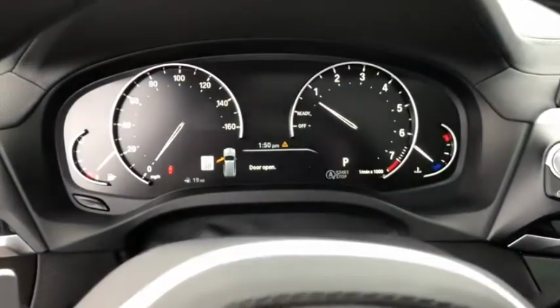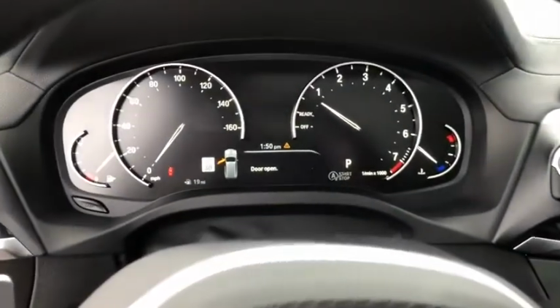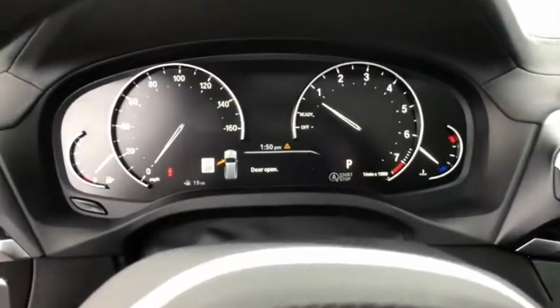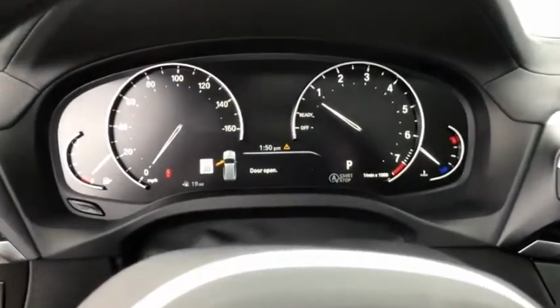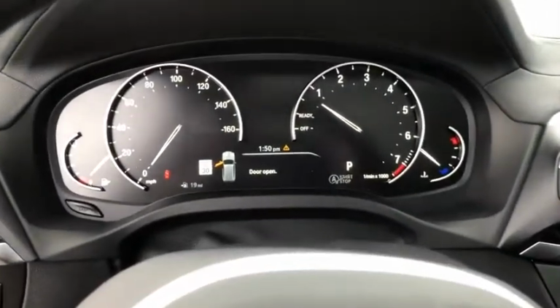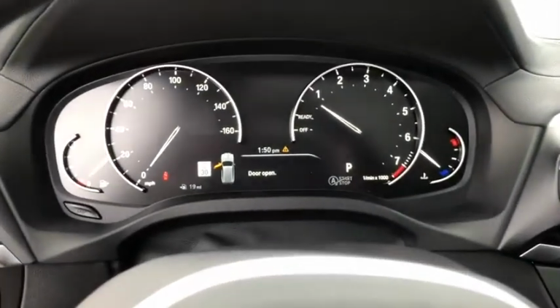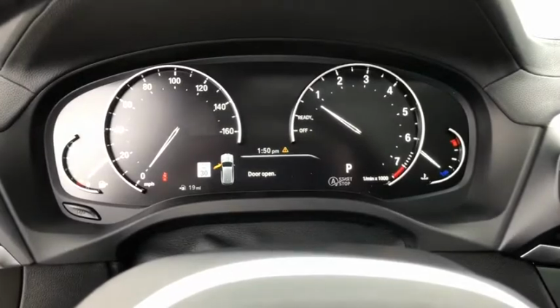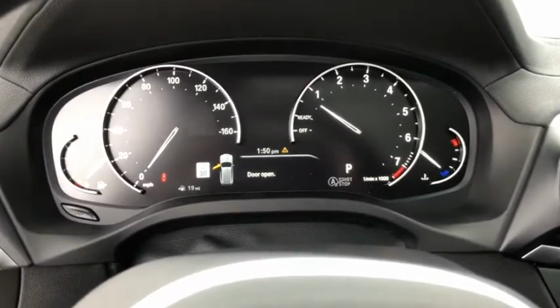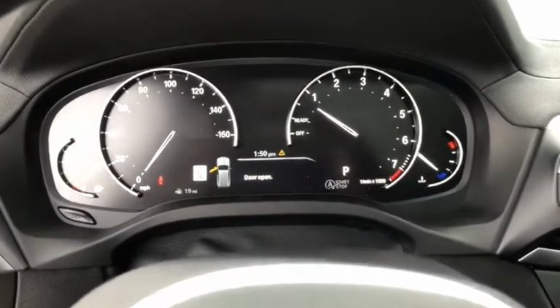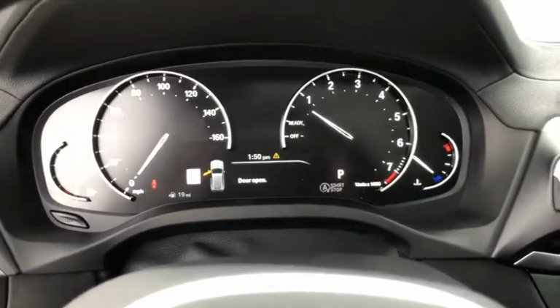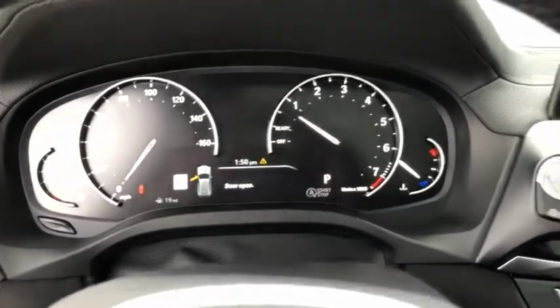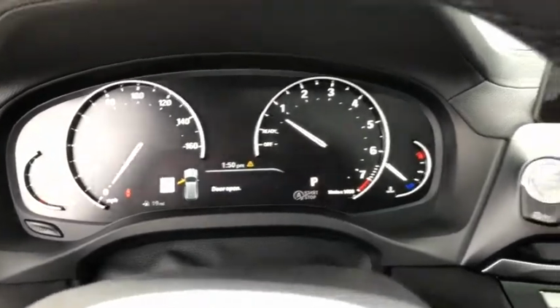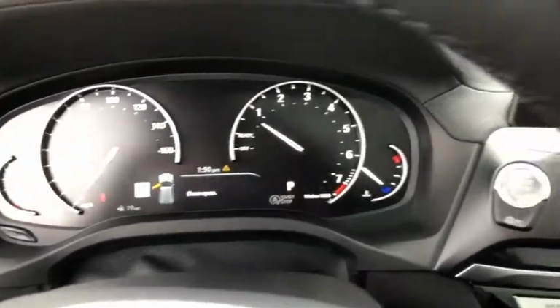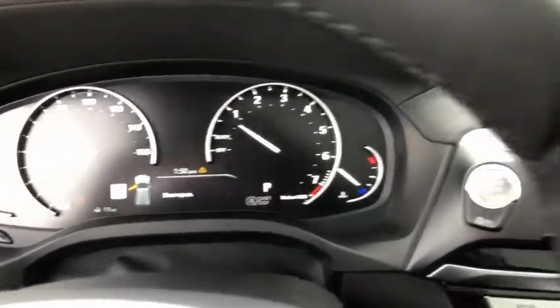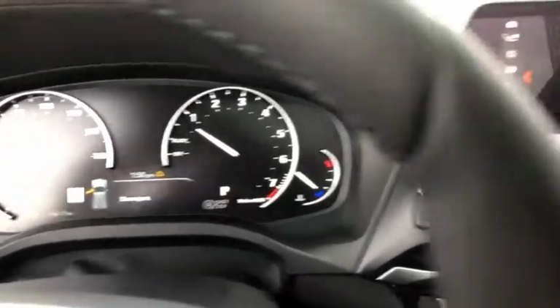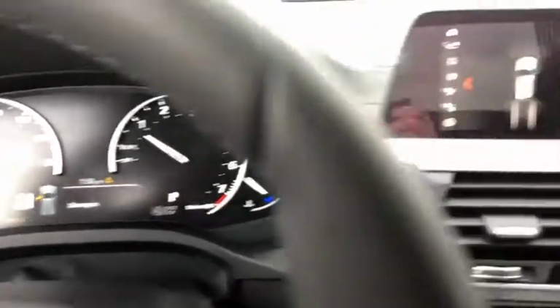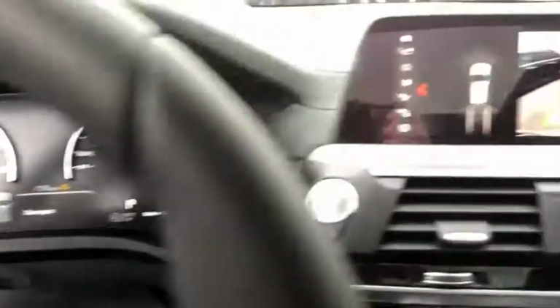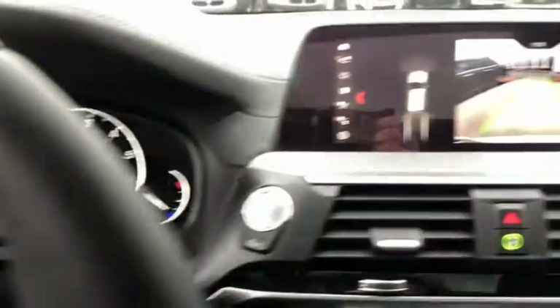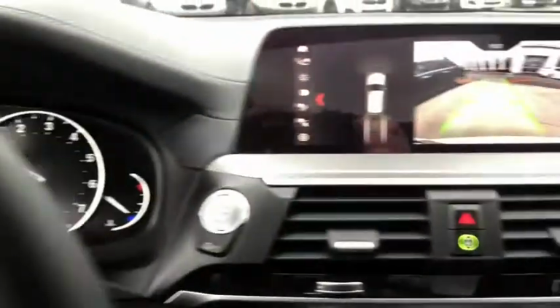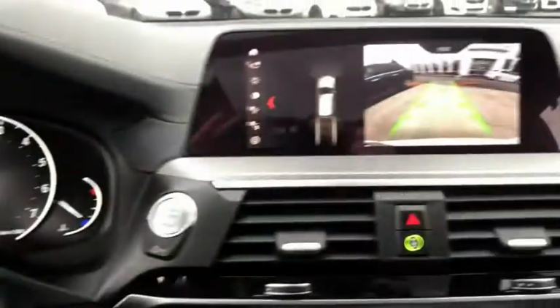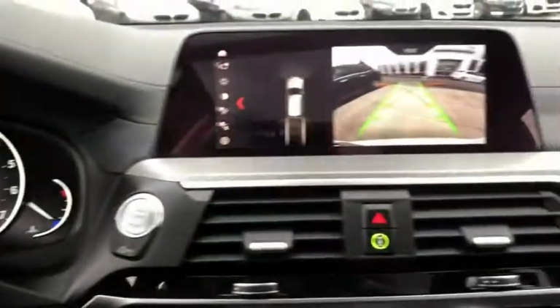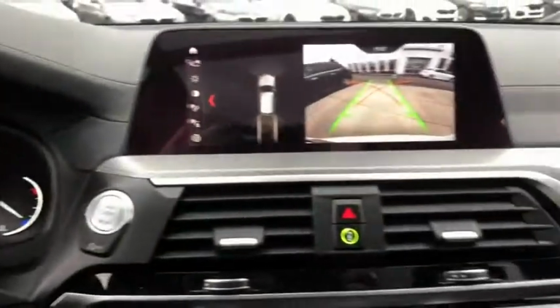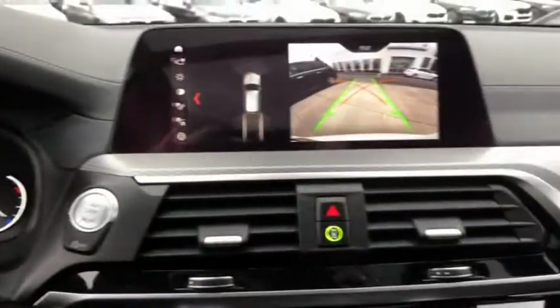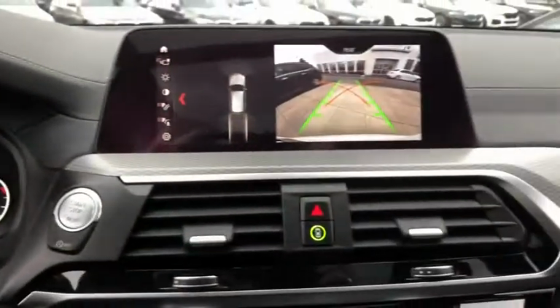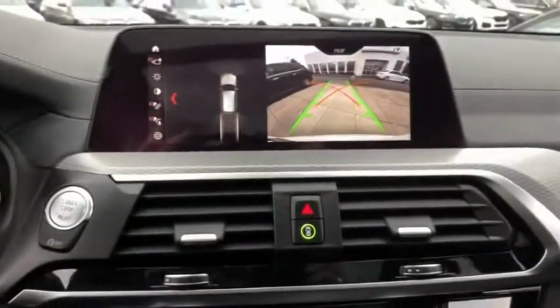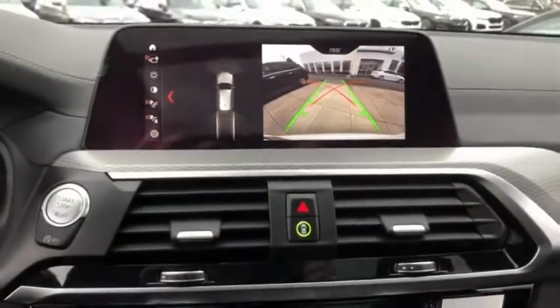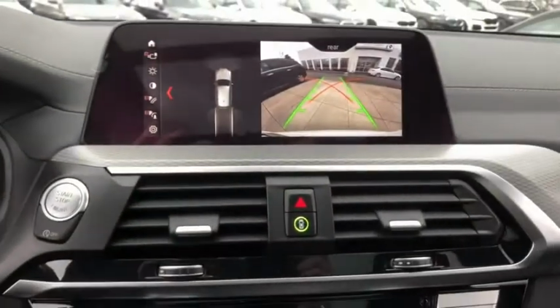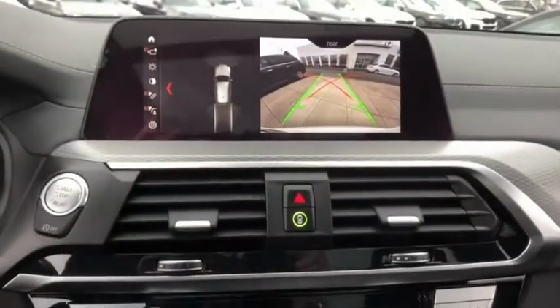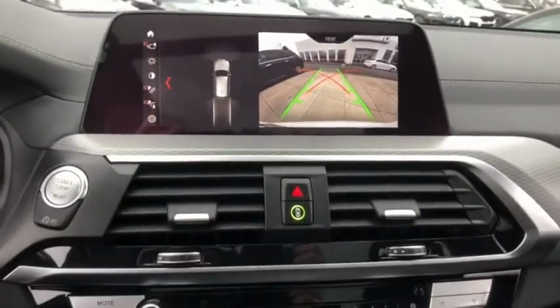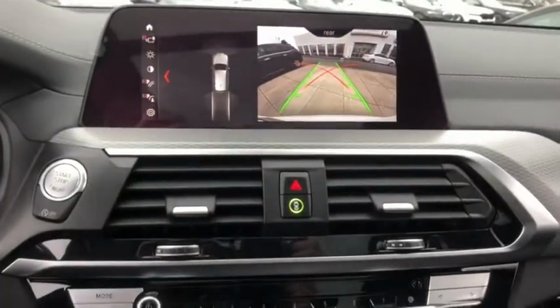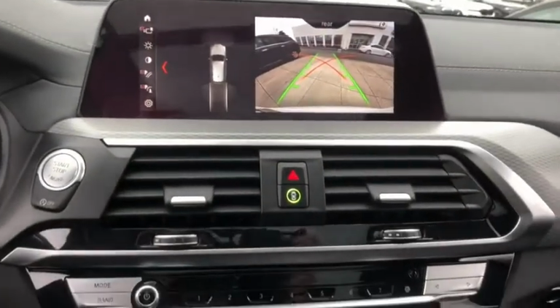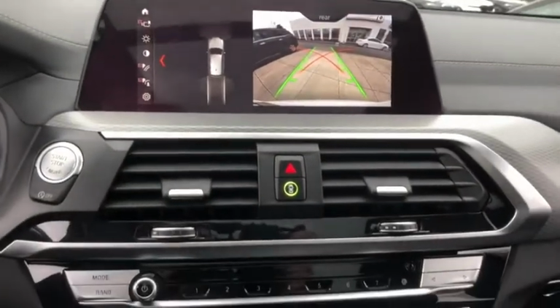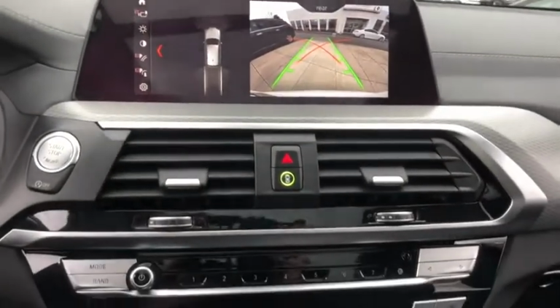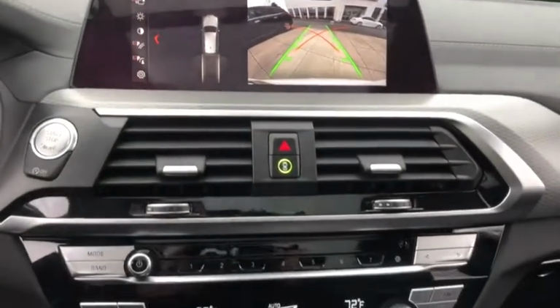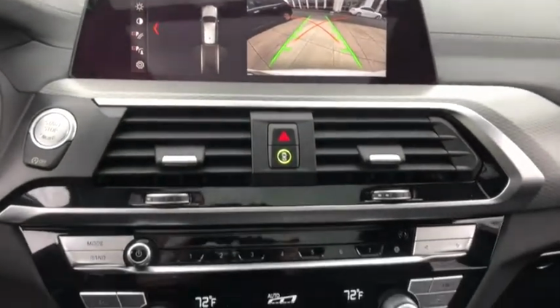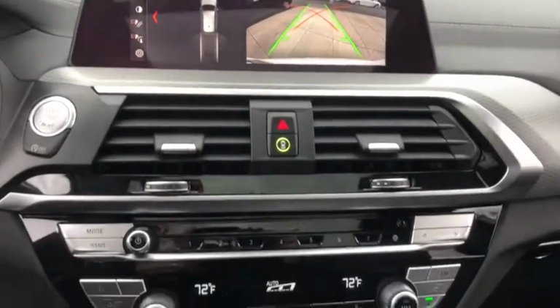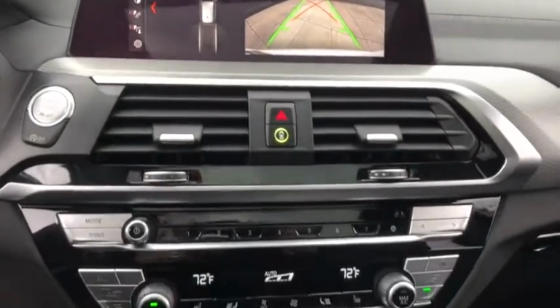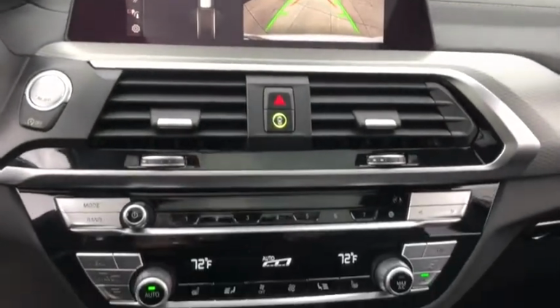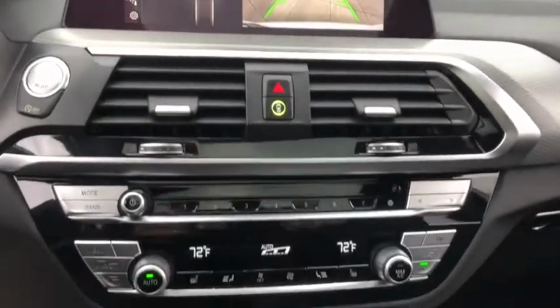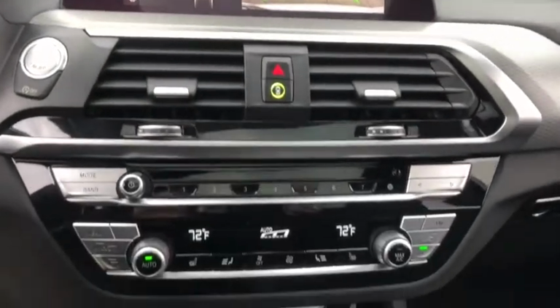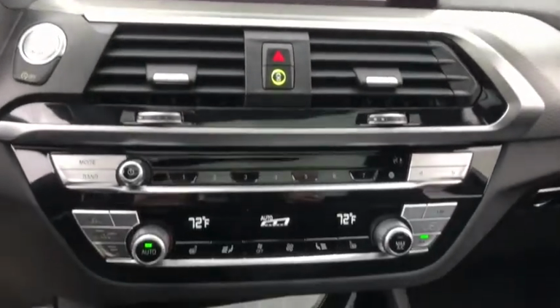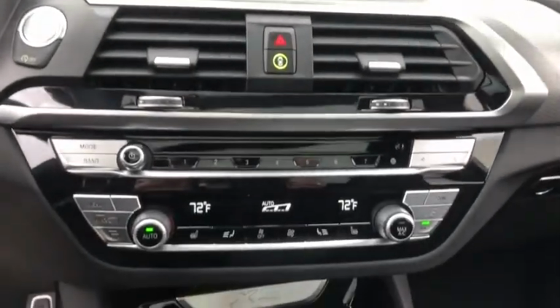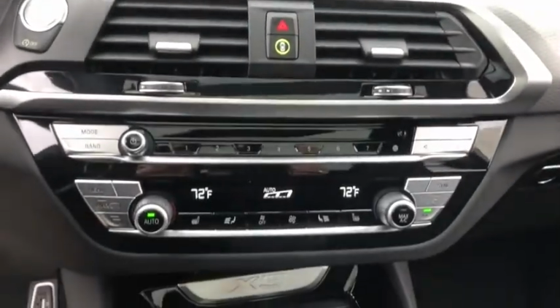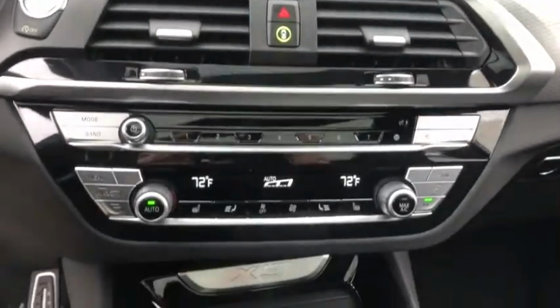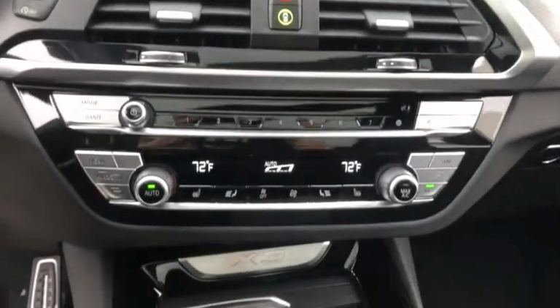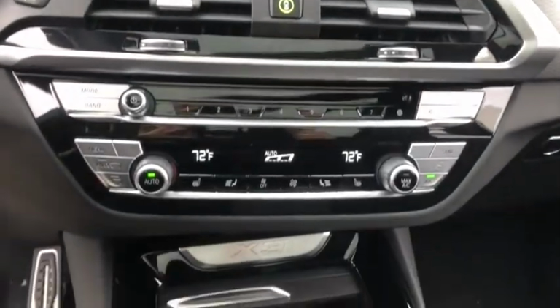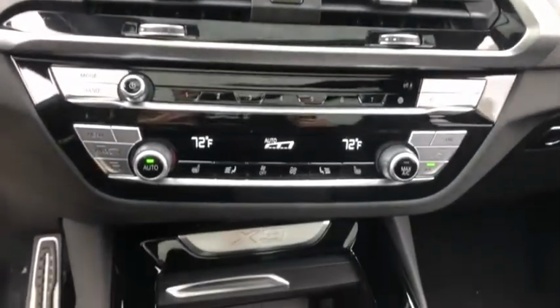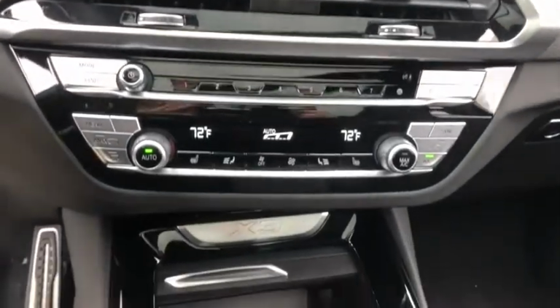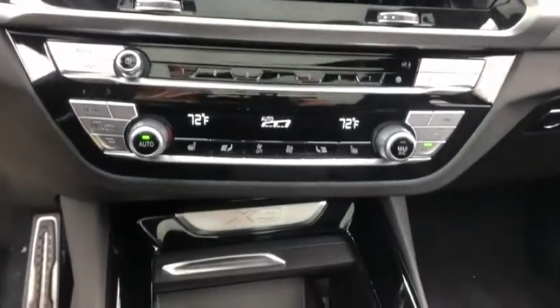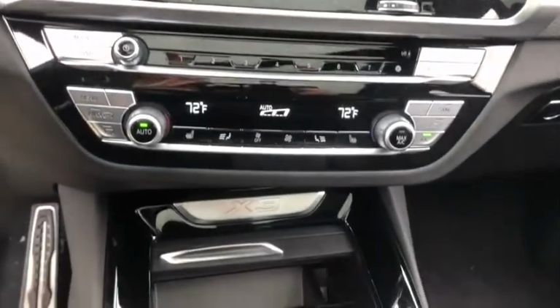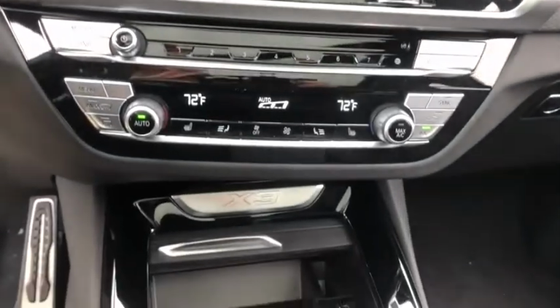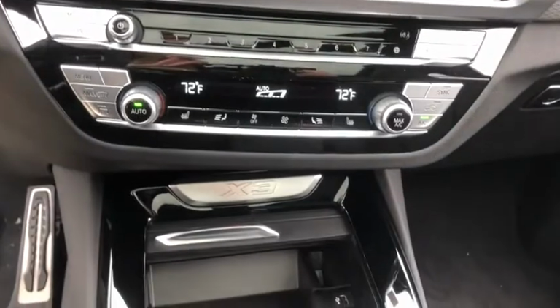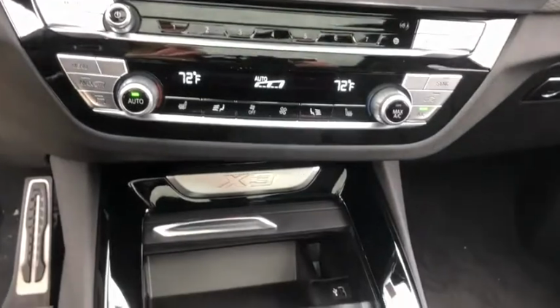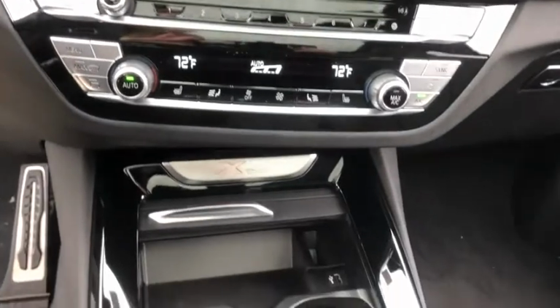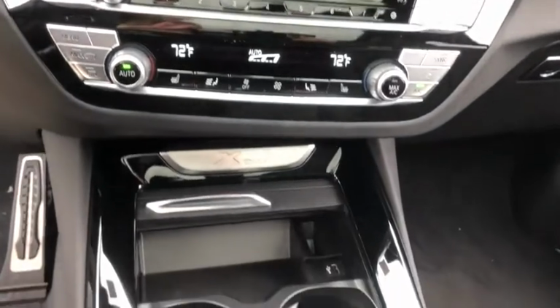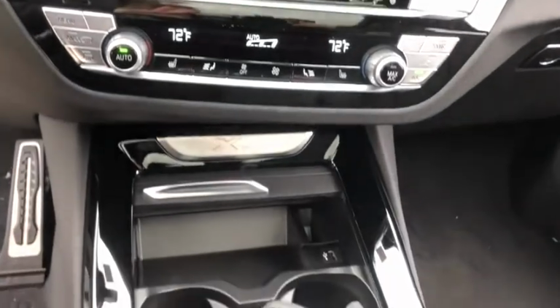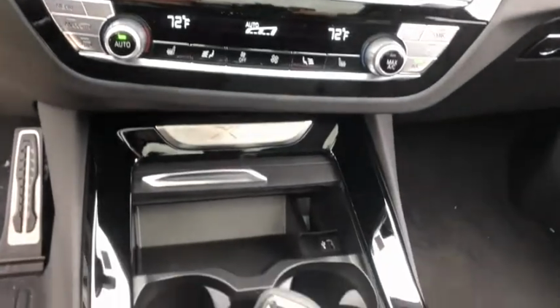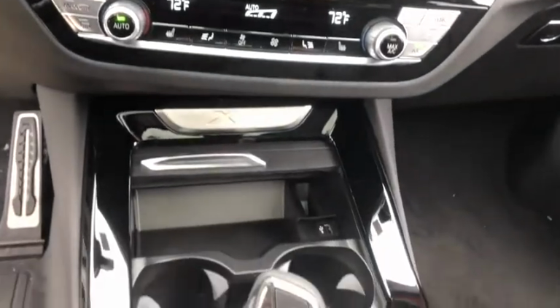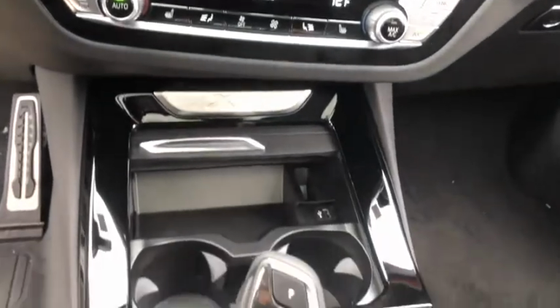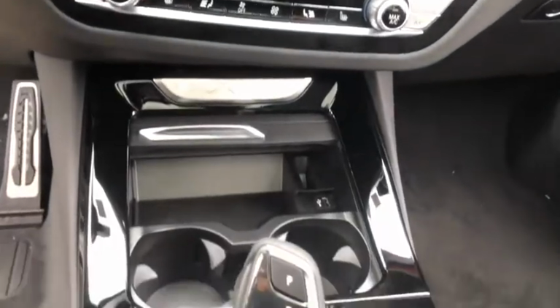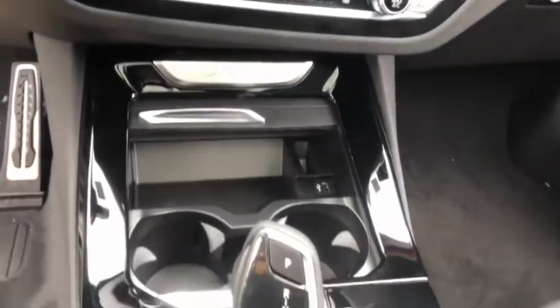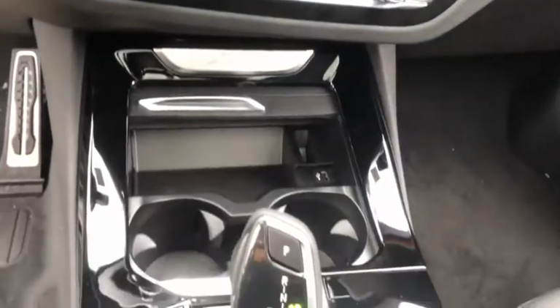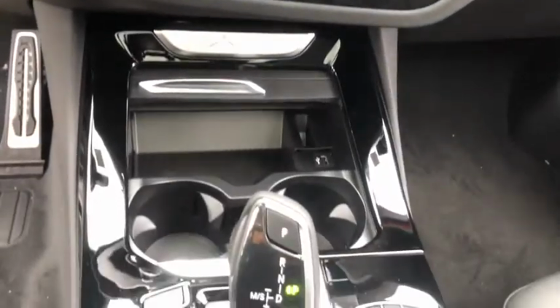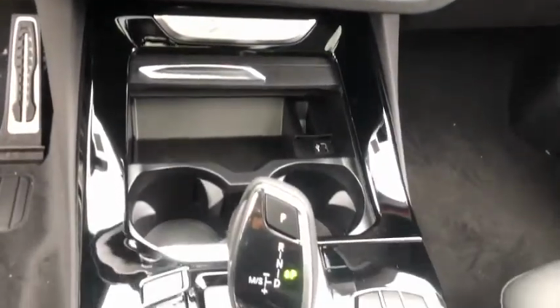Remote keyless entry. This beauty is sure to make you the talk of the neighborhood, so call or drop in for a test drive today.